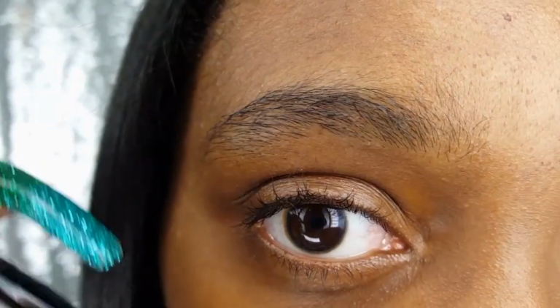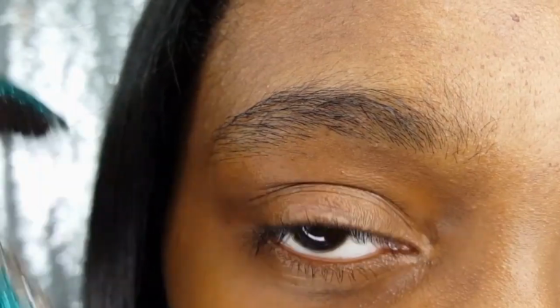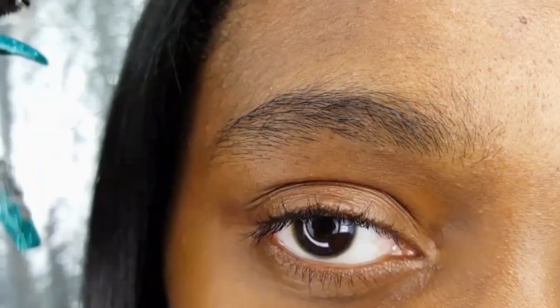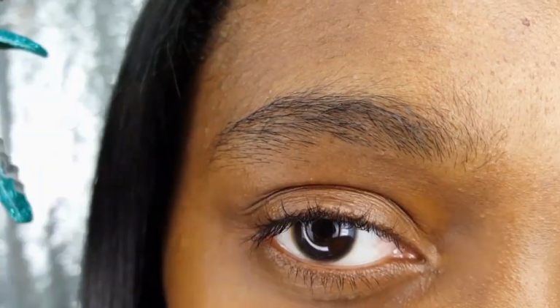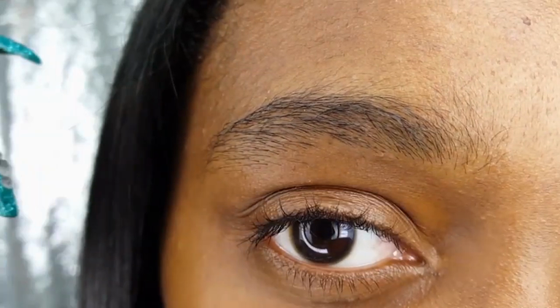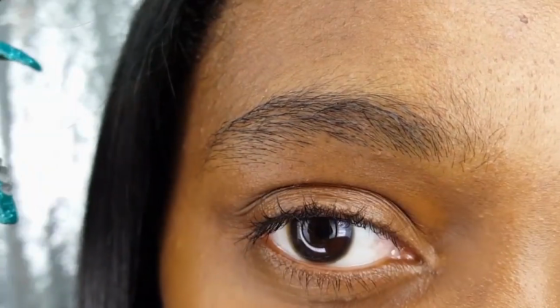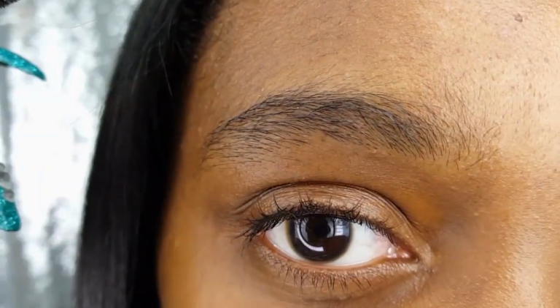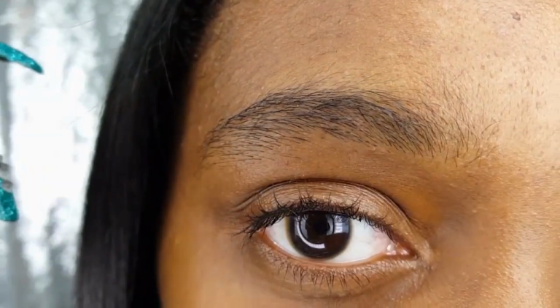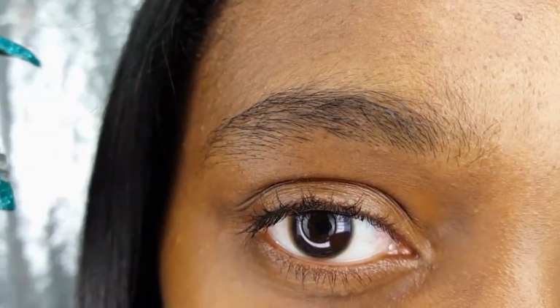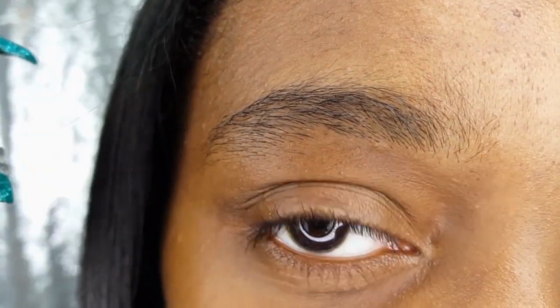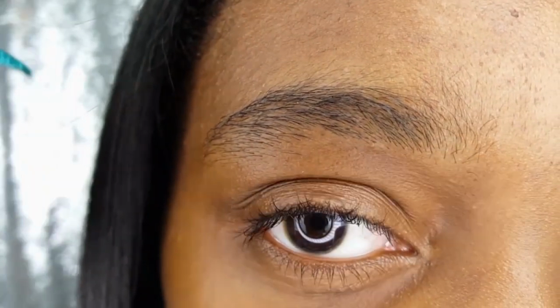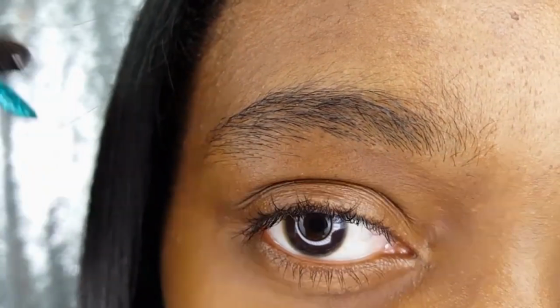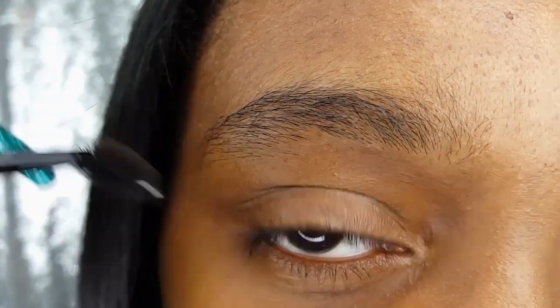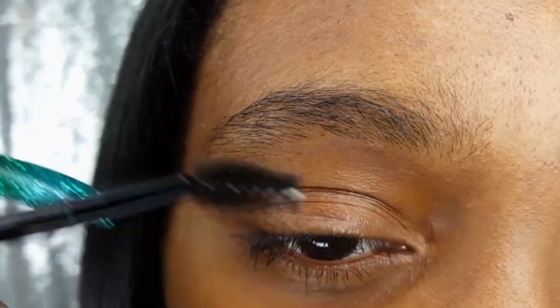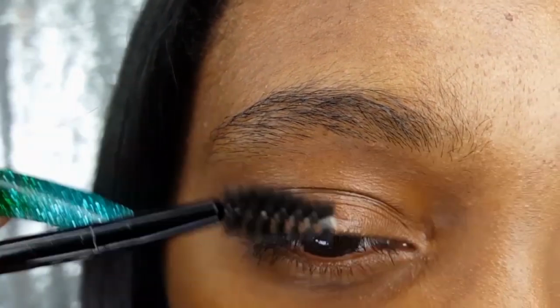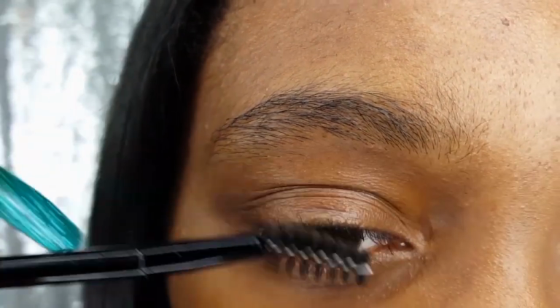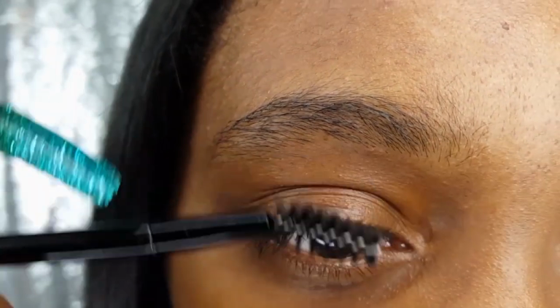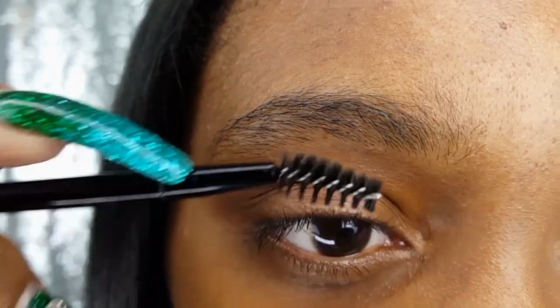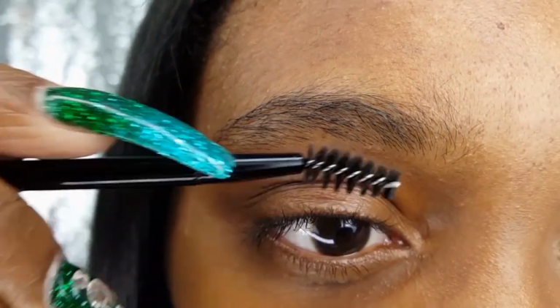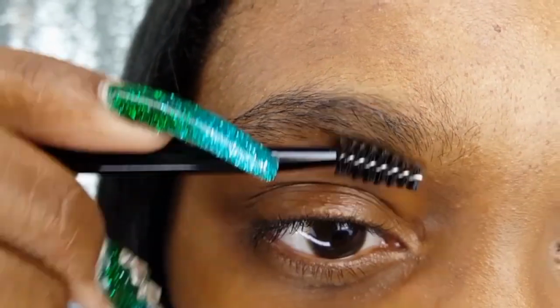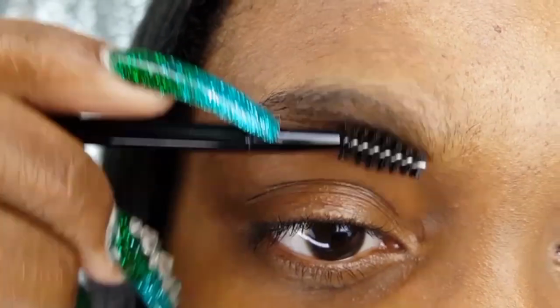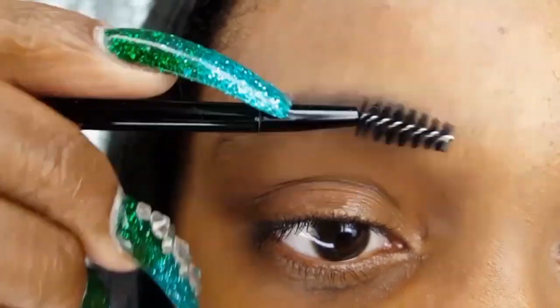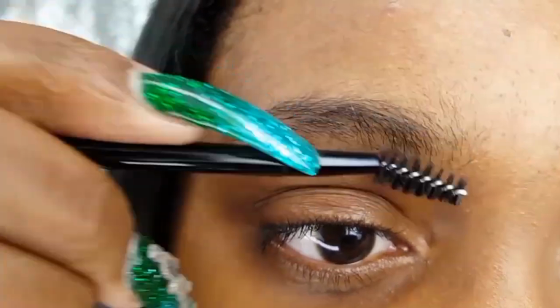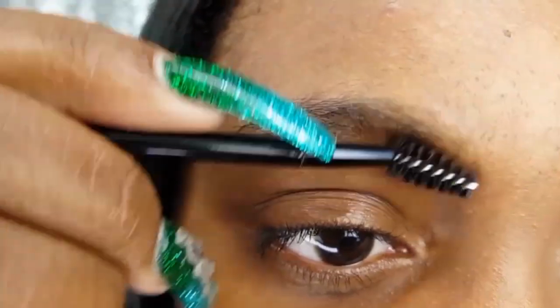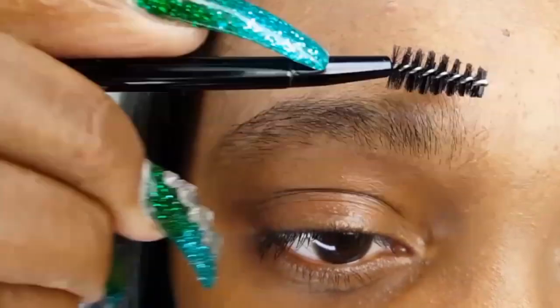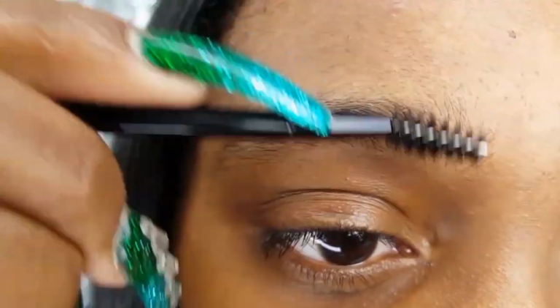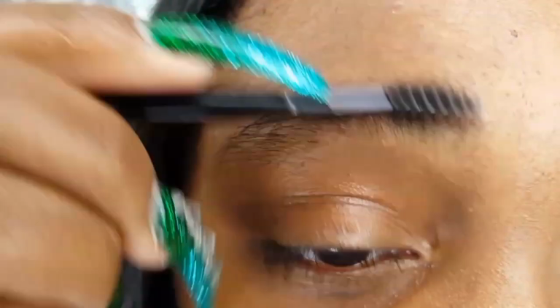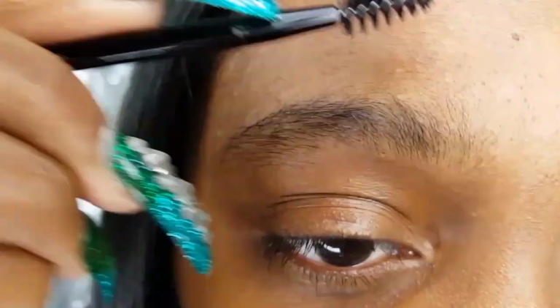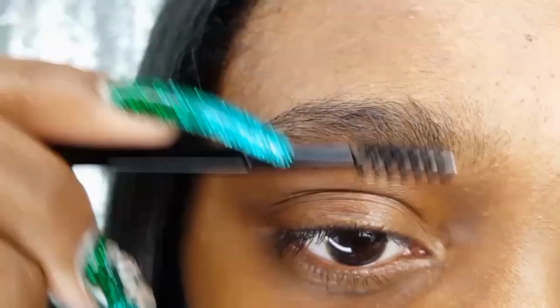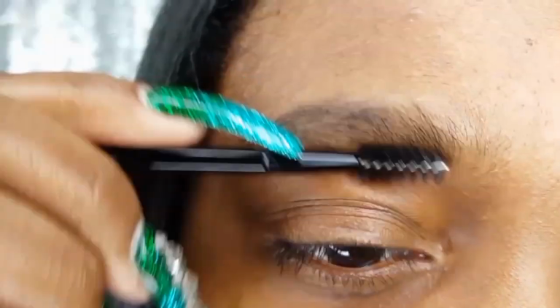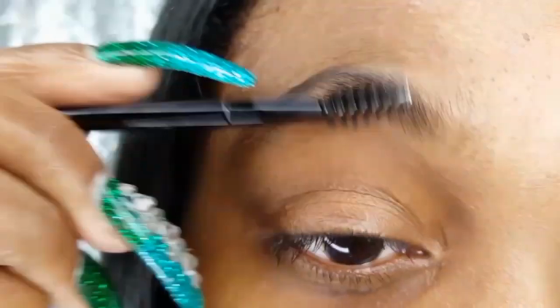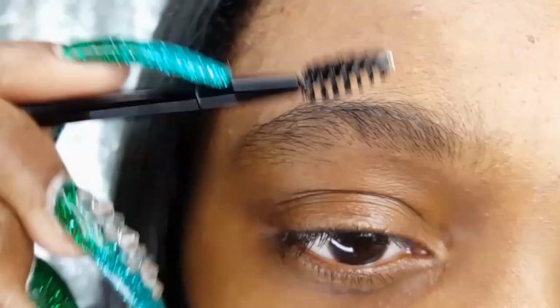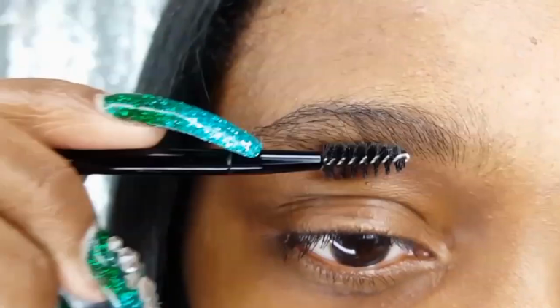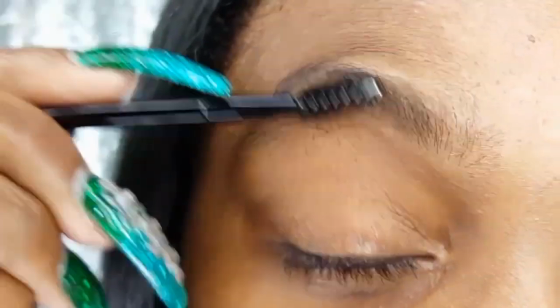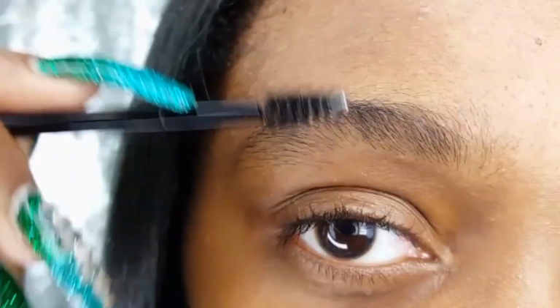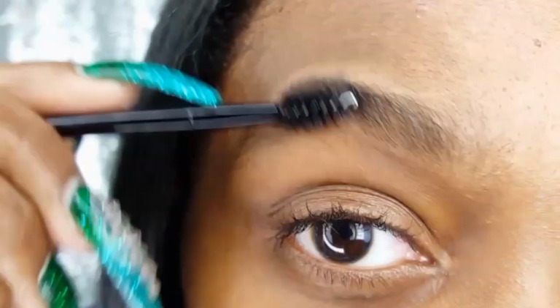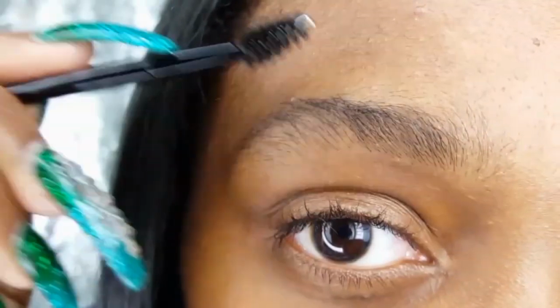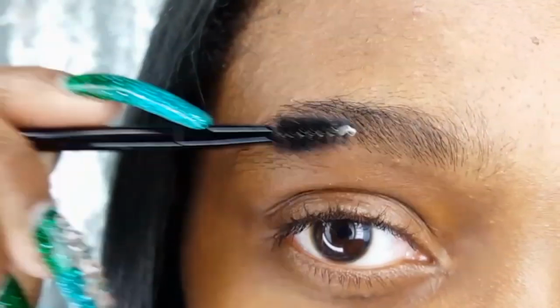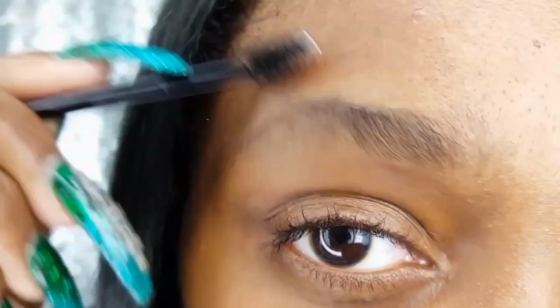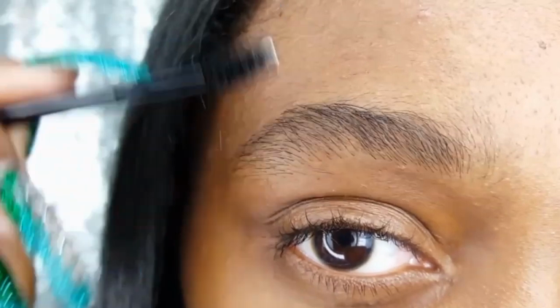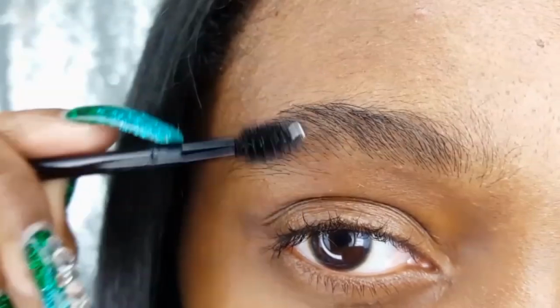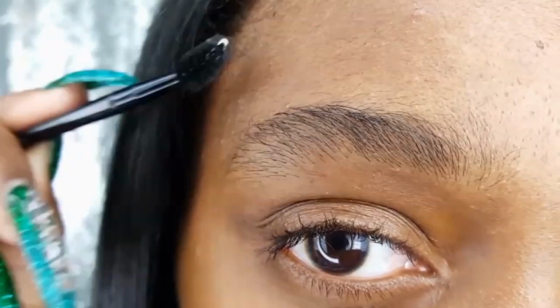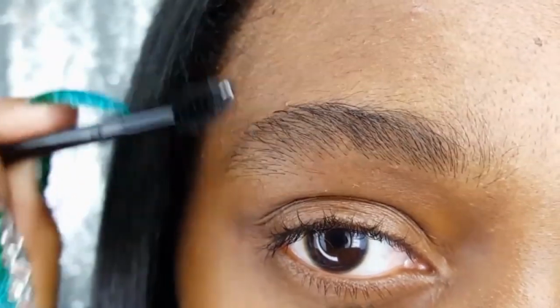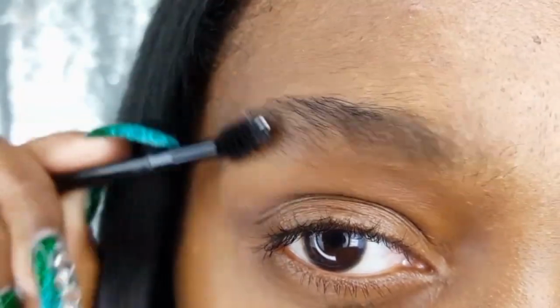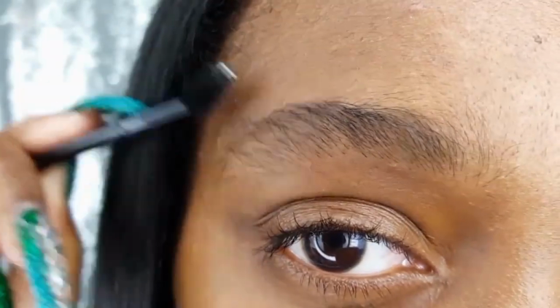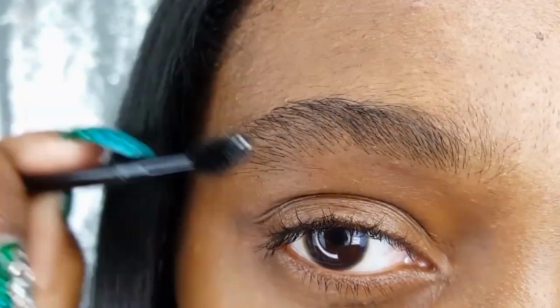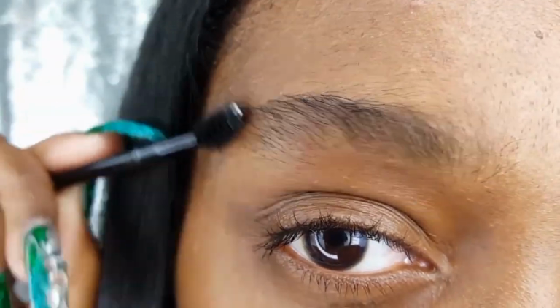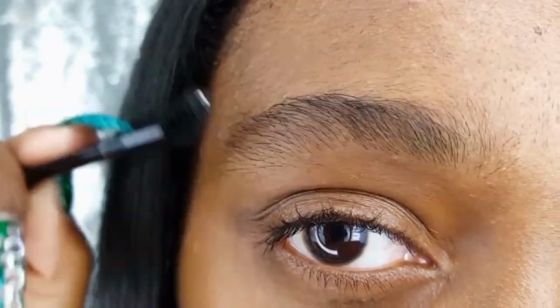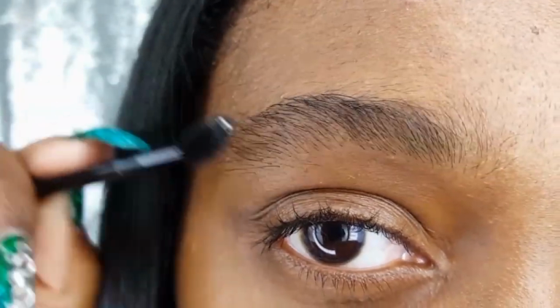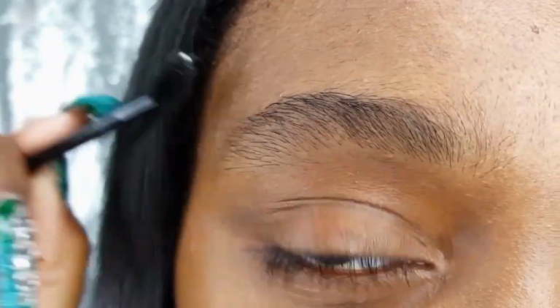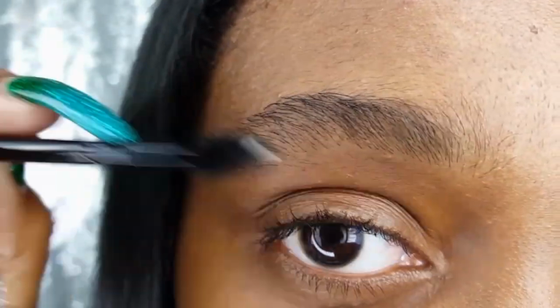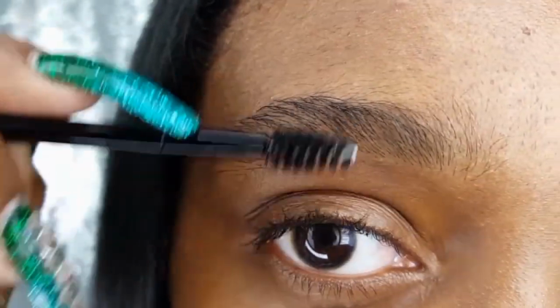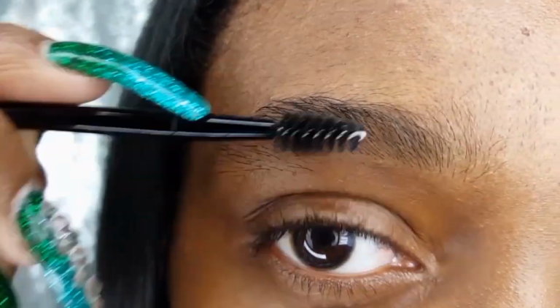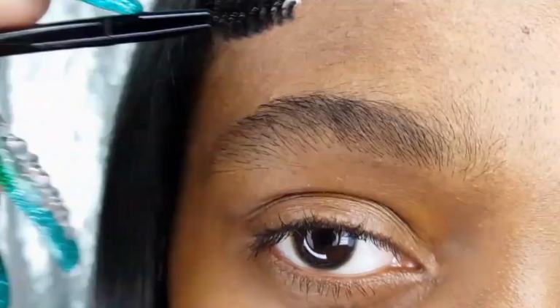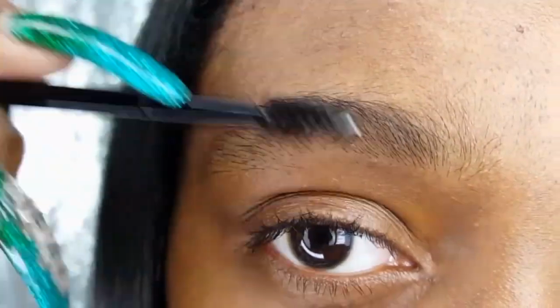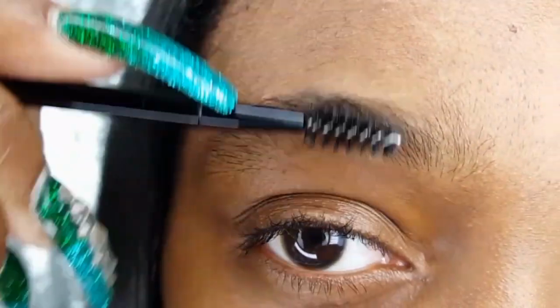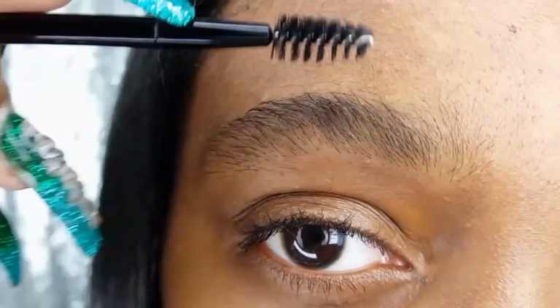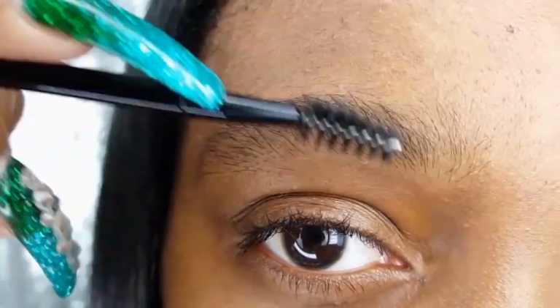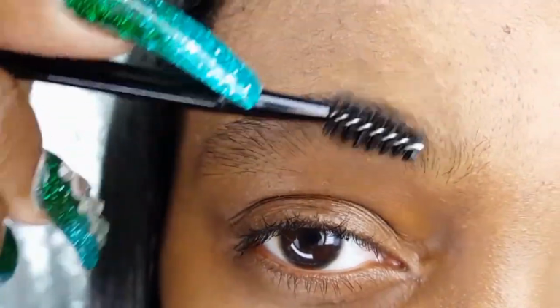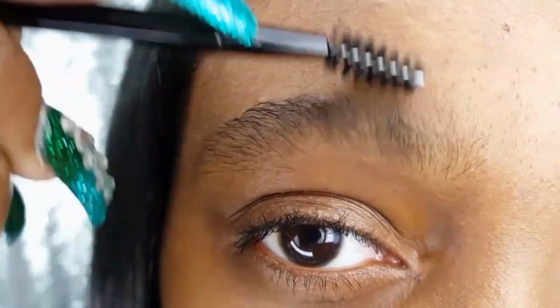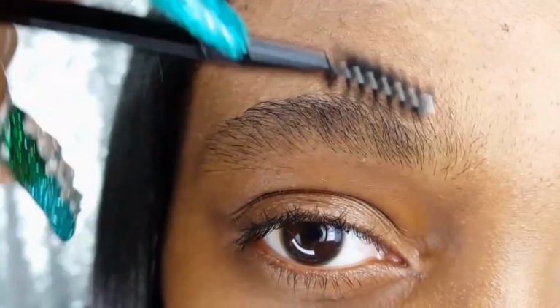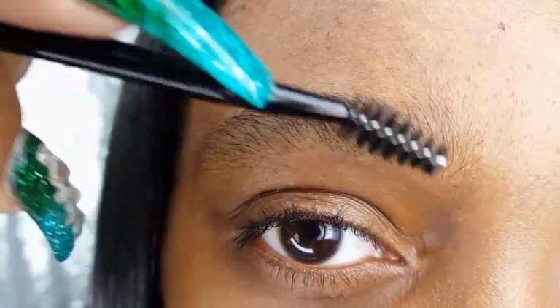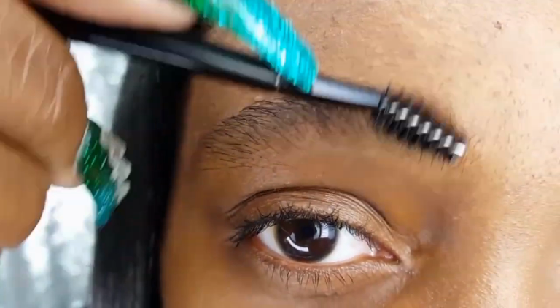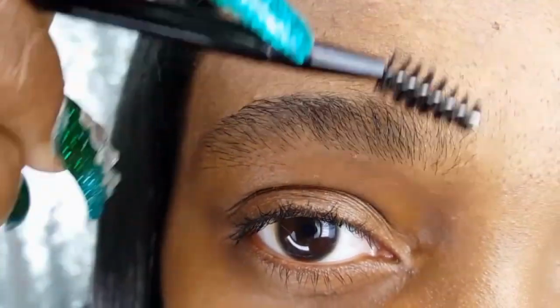I am using the spoolie to gently brush my eyebrow hairs up so I can begin tweezing.